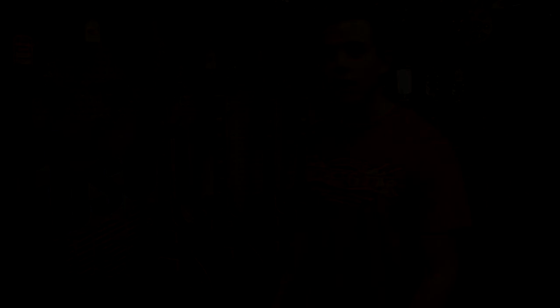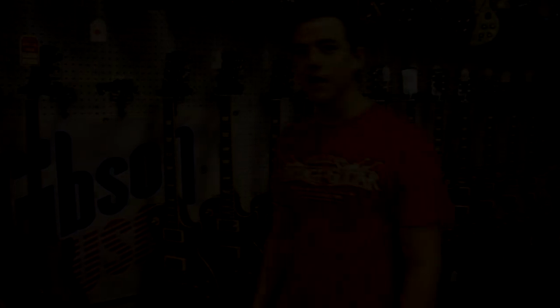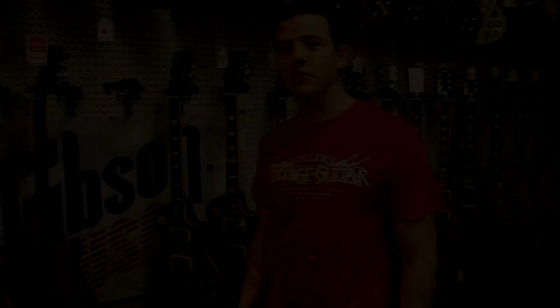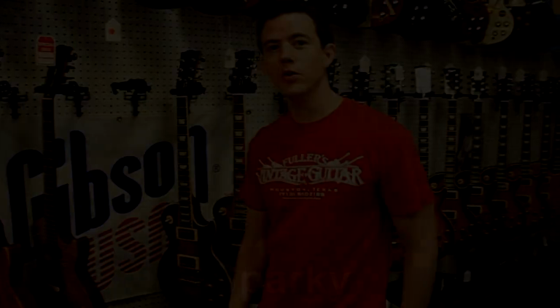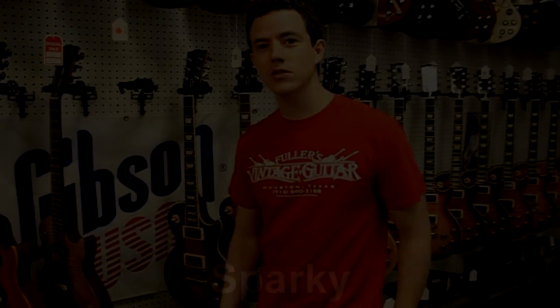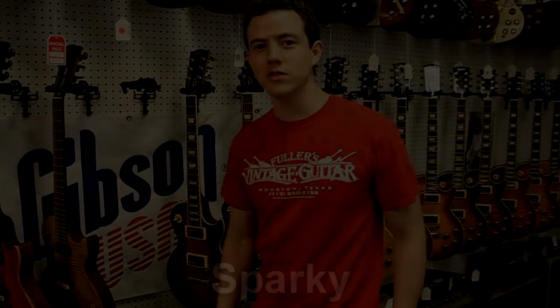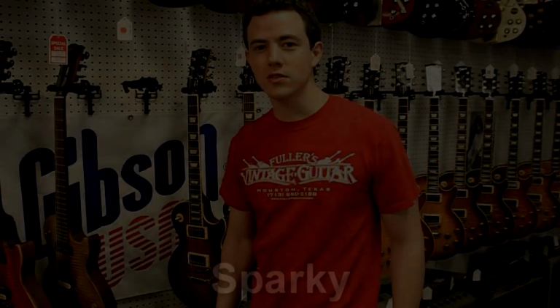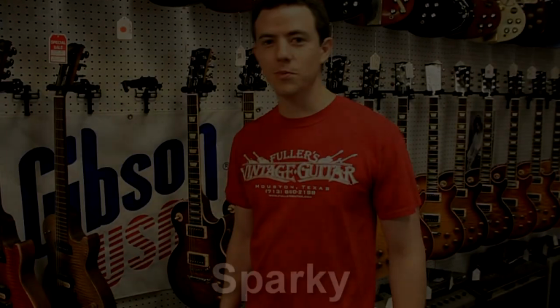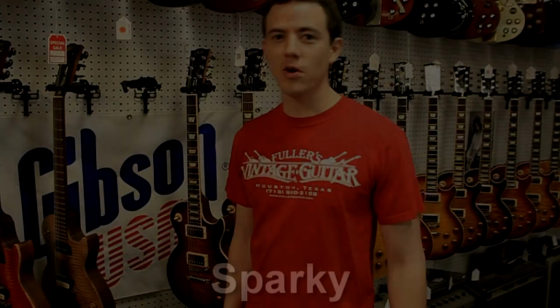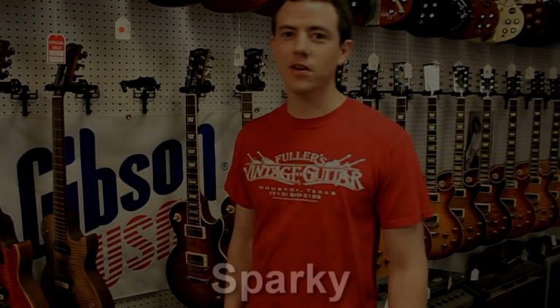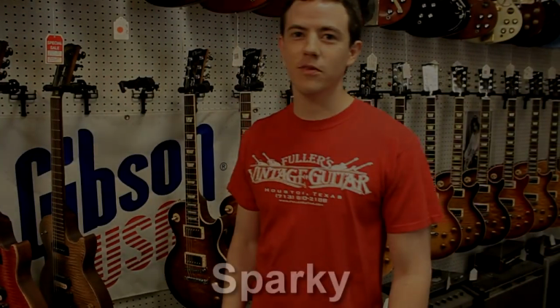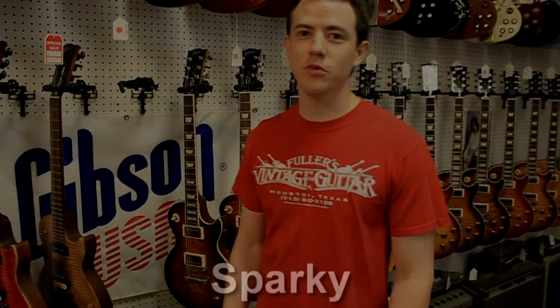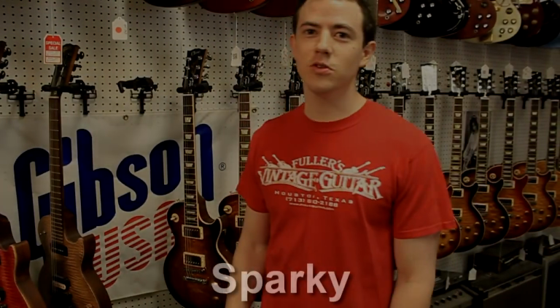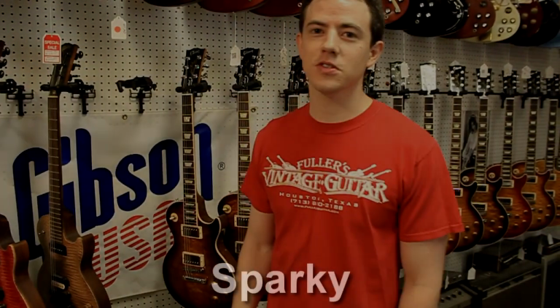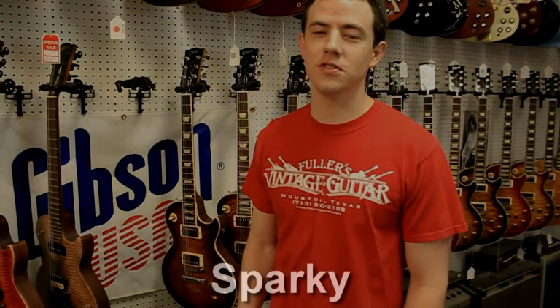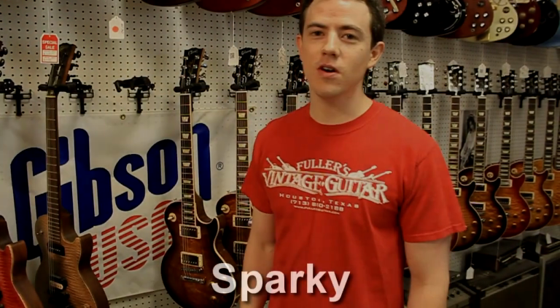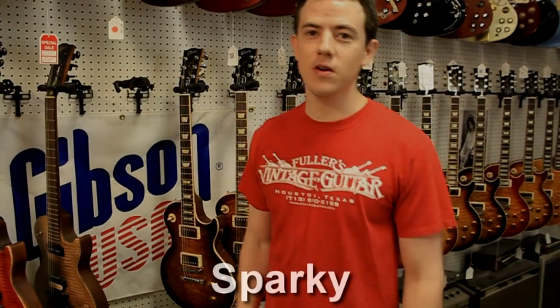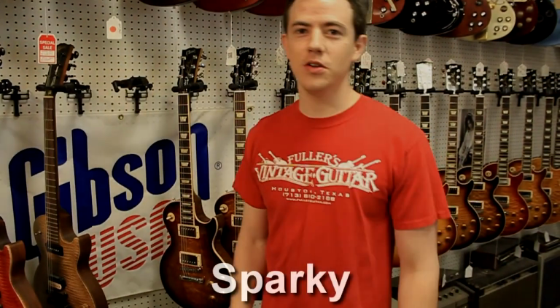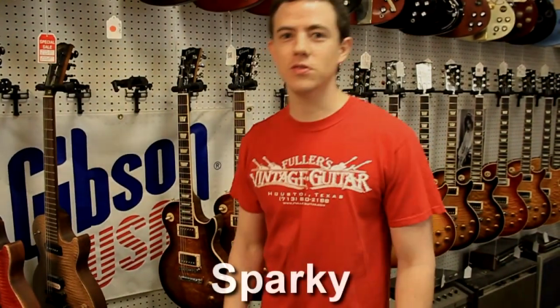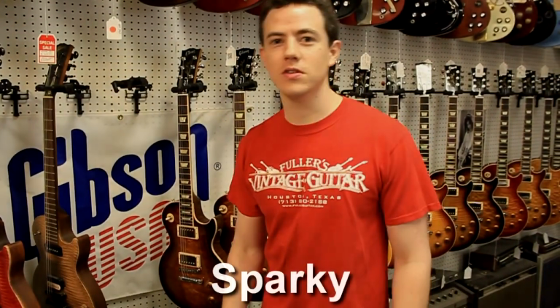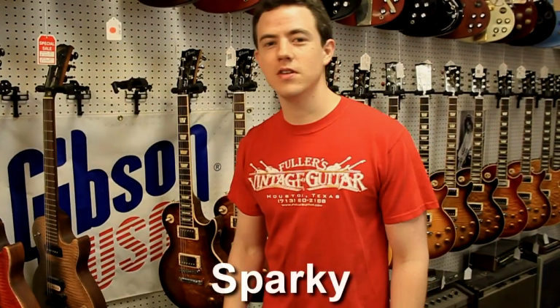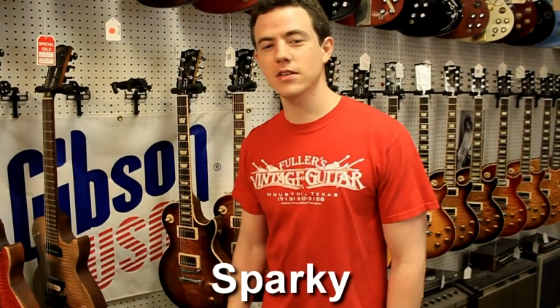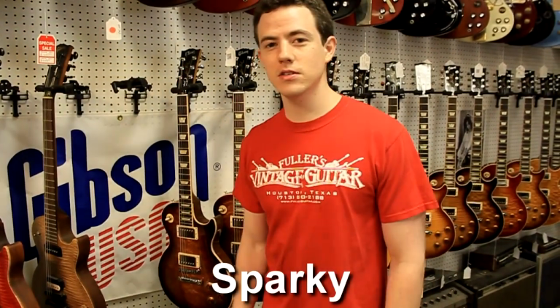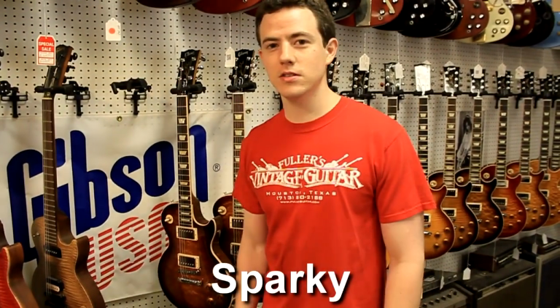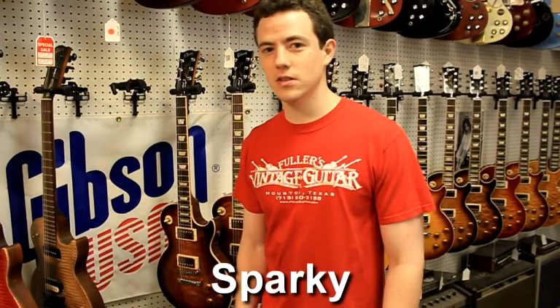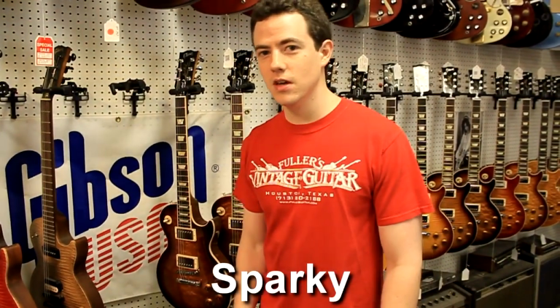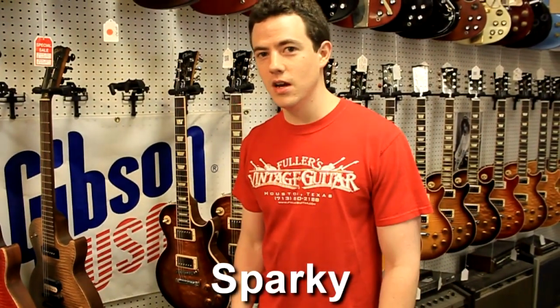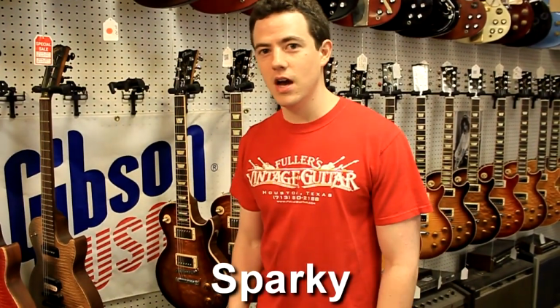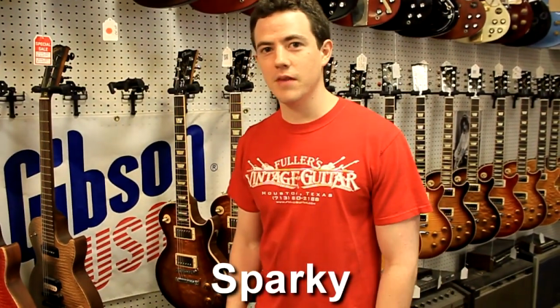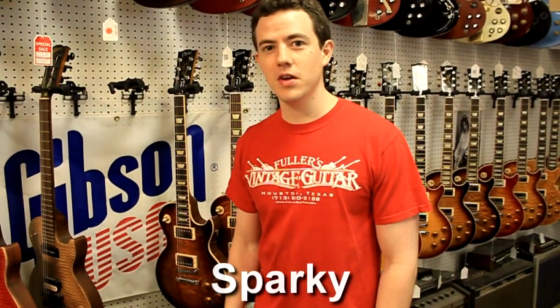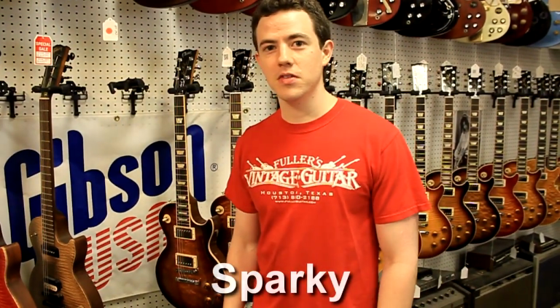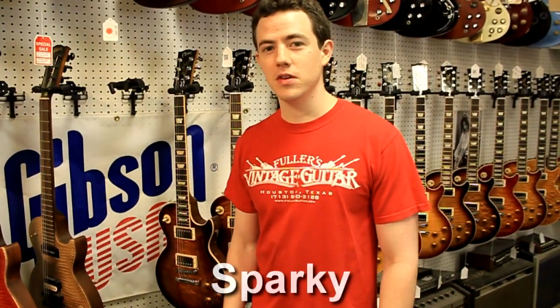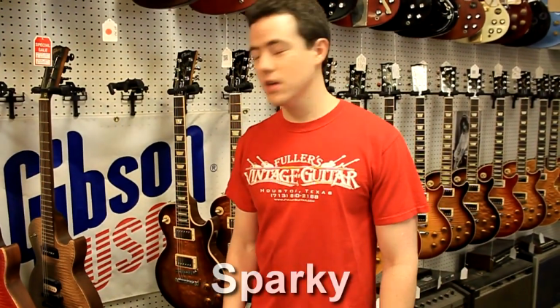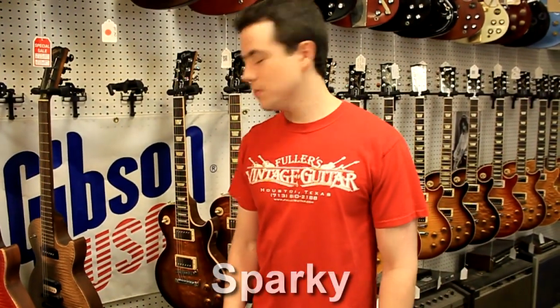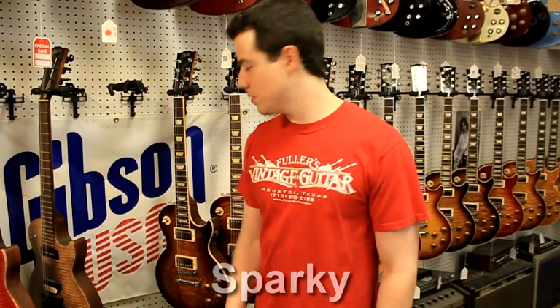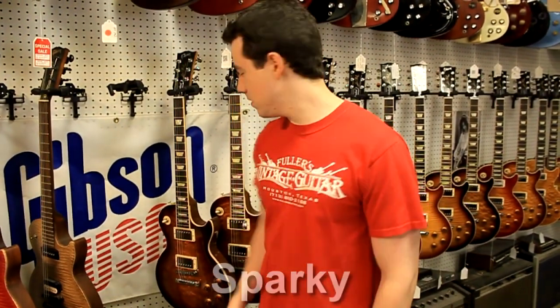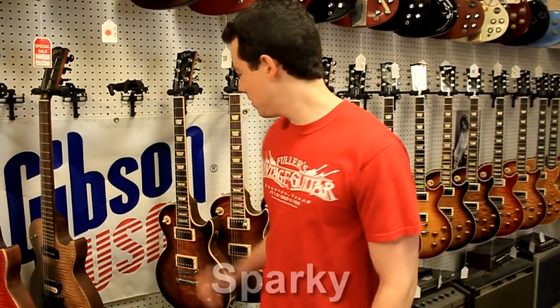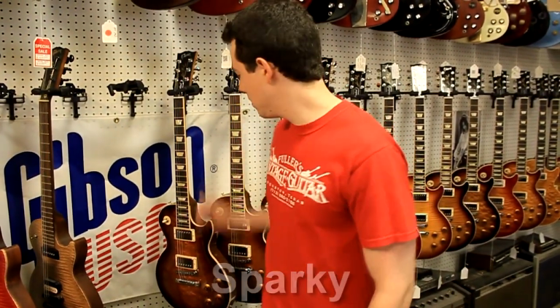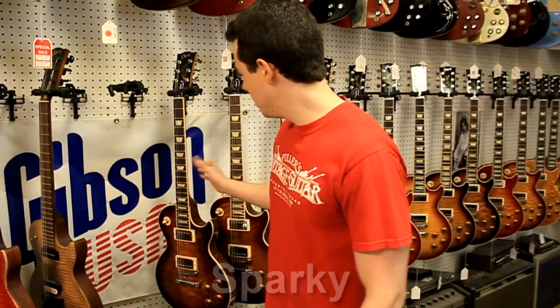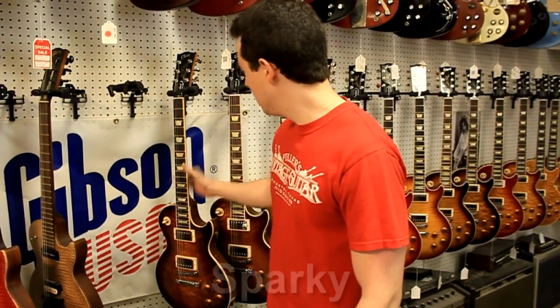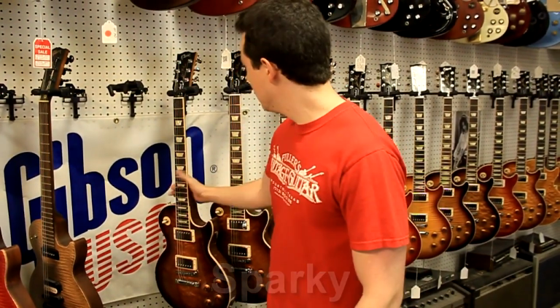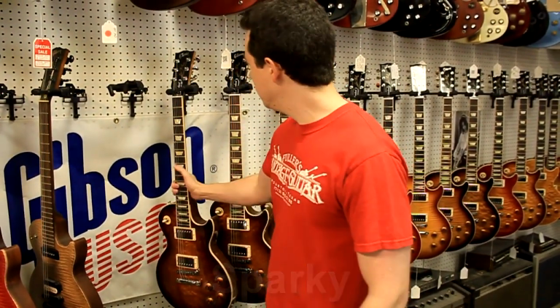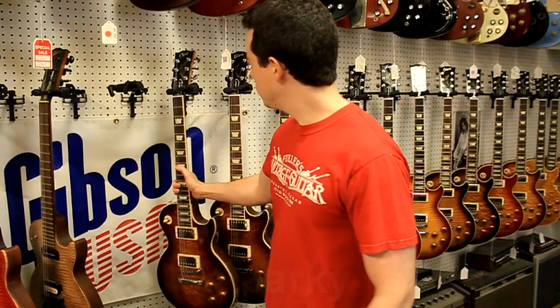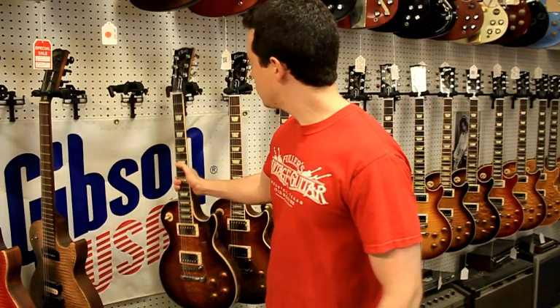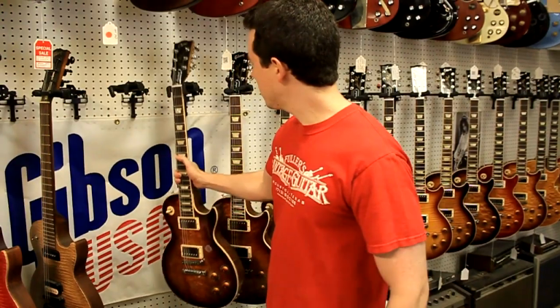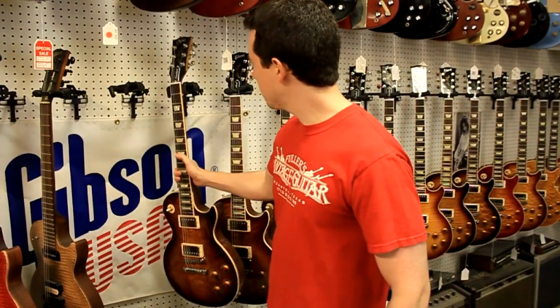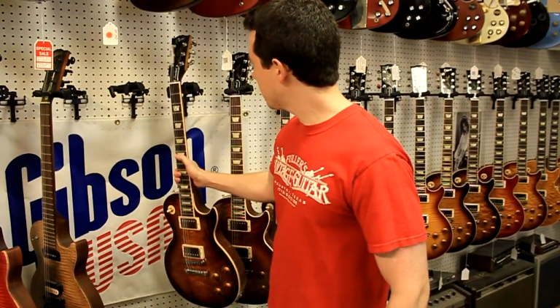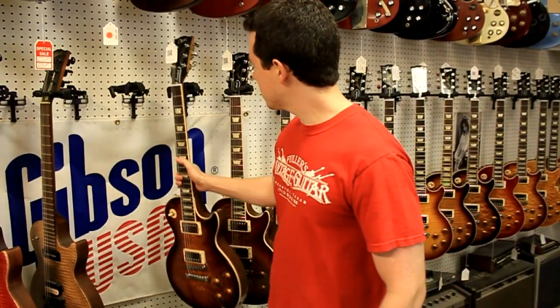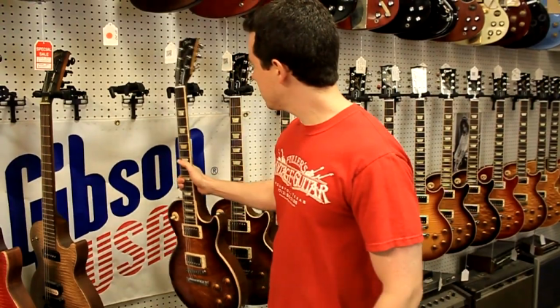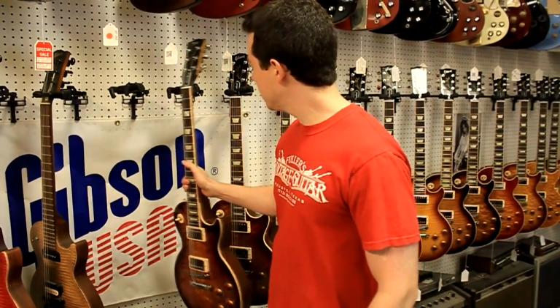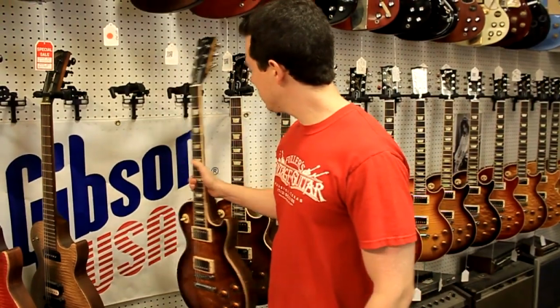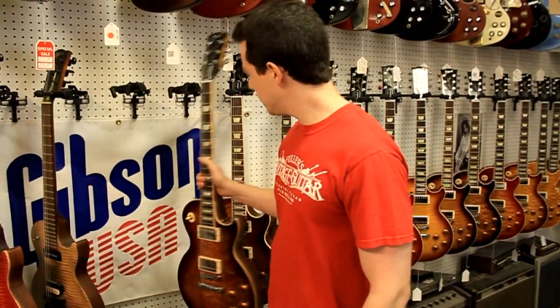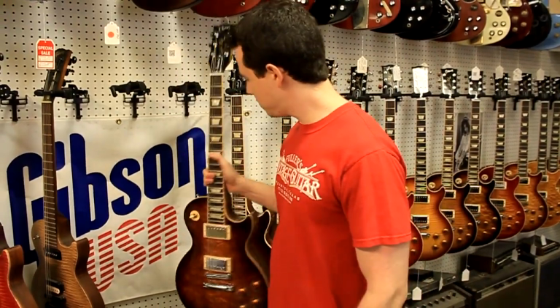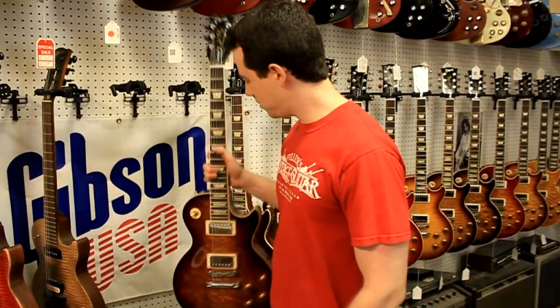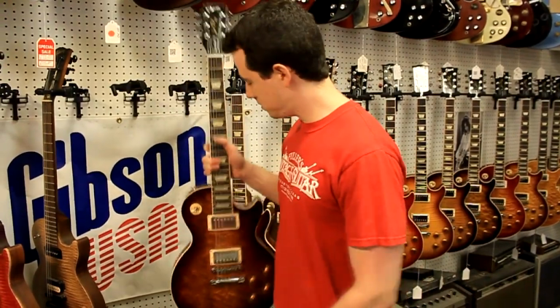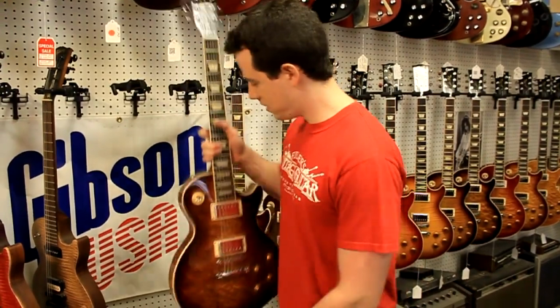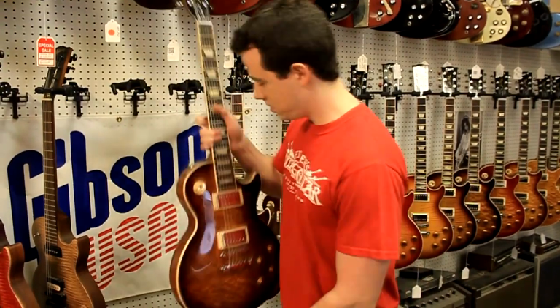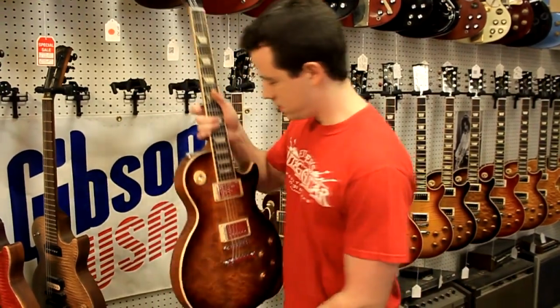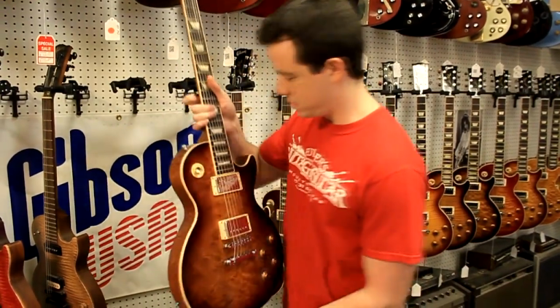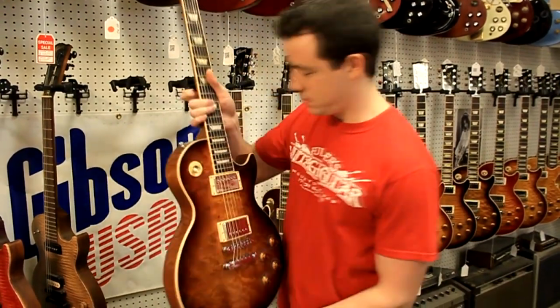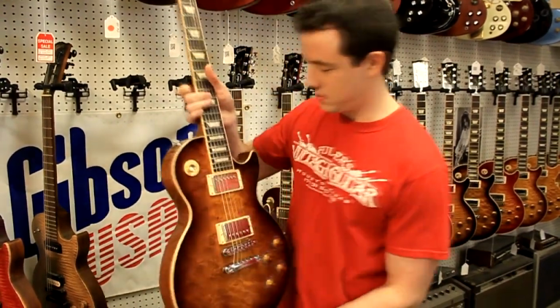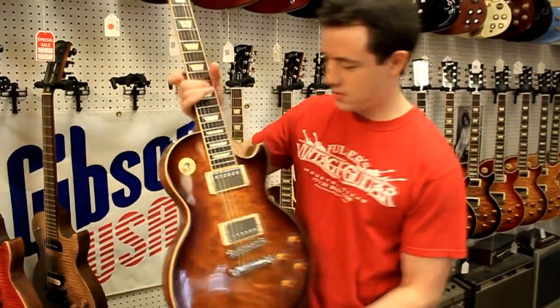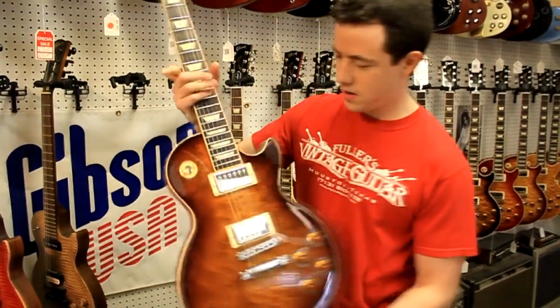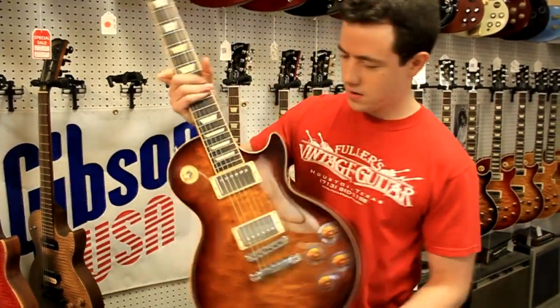Hey folks, this is Sparky at Fuller's Guitar in Houston, Texas. I've got the Gibson new 2013 Les Paul Standards here in stock.